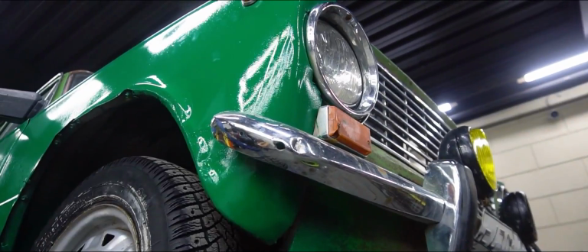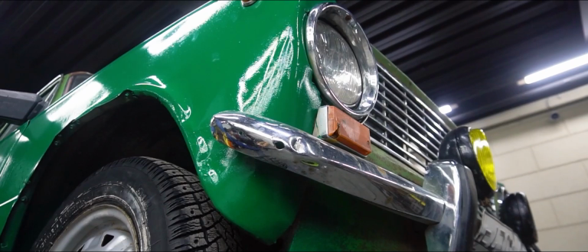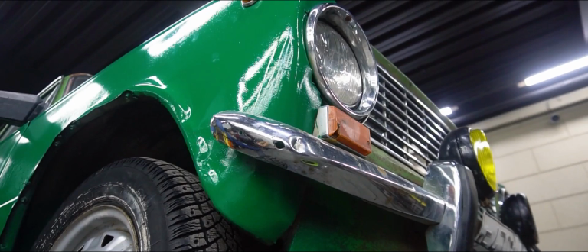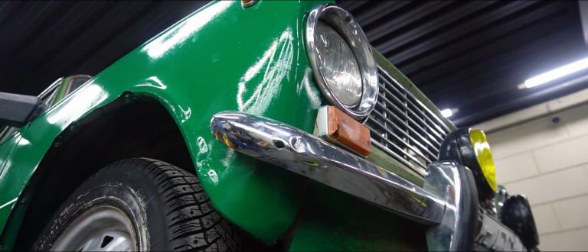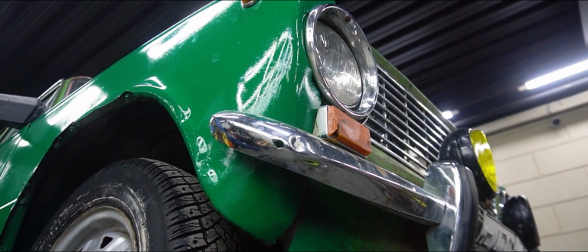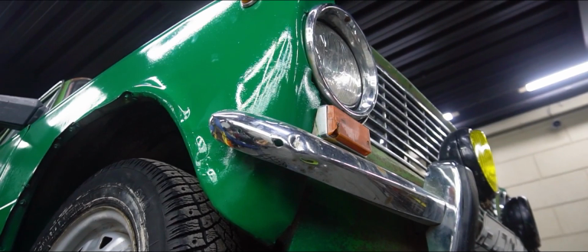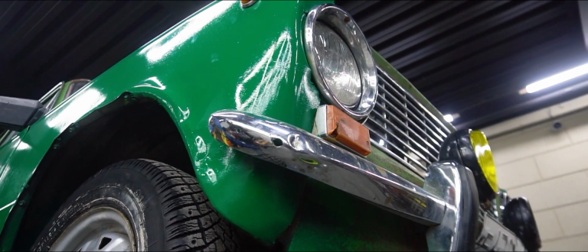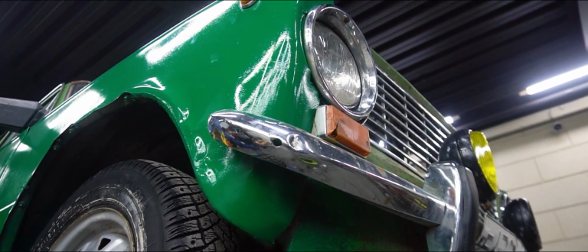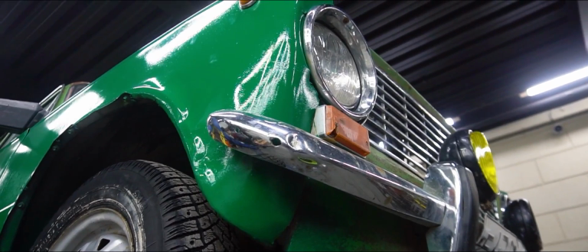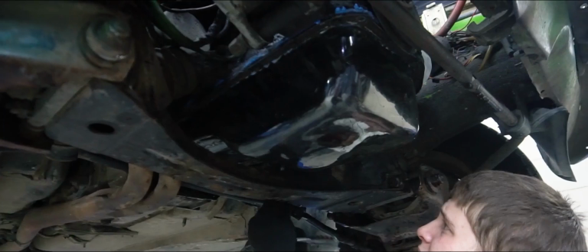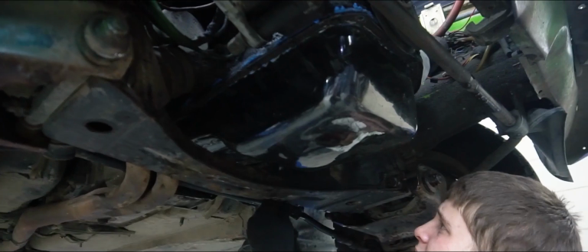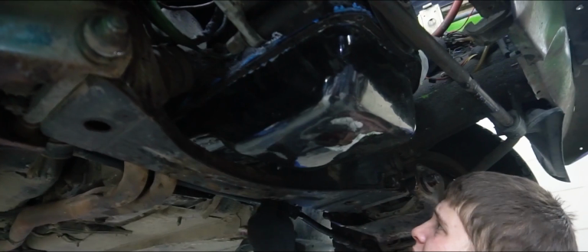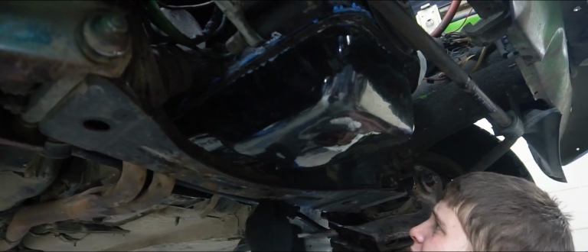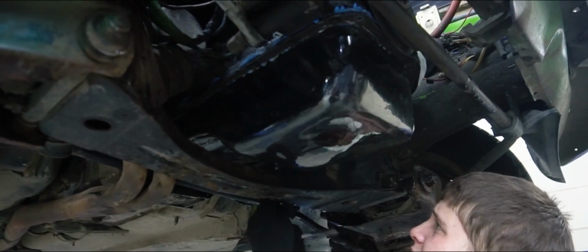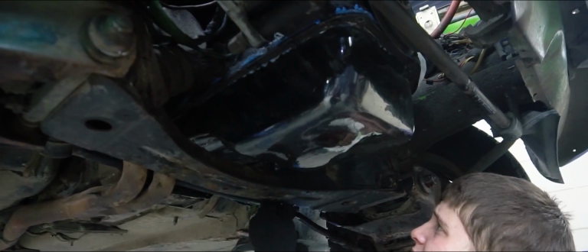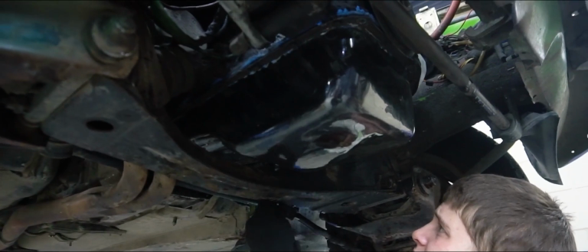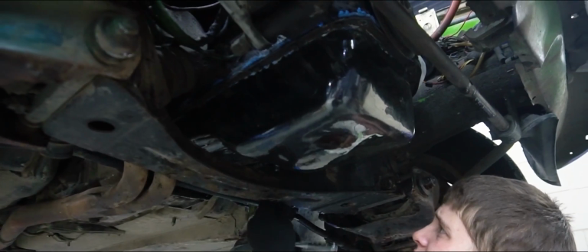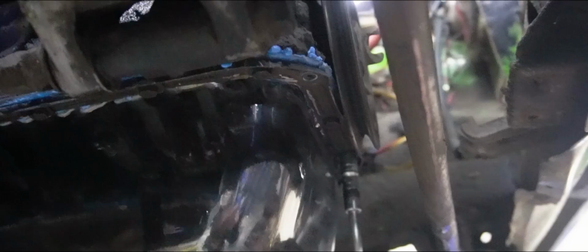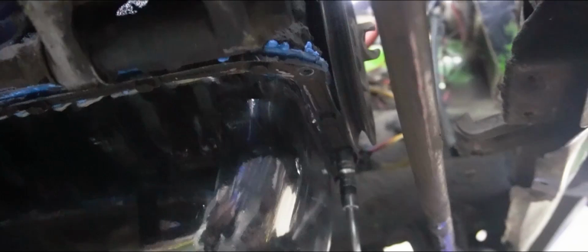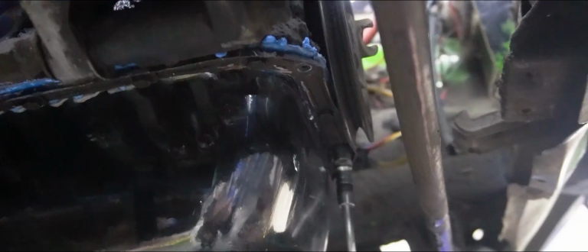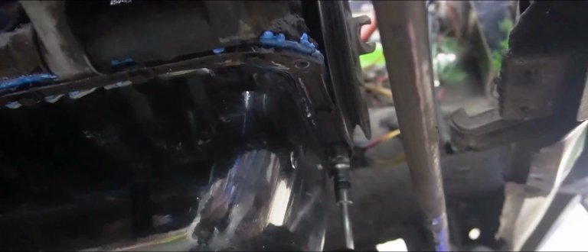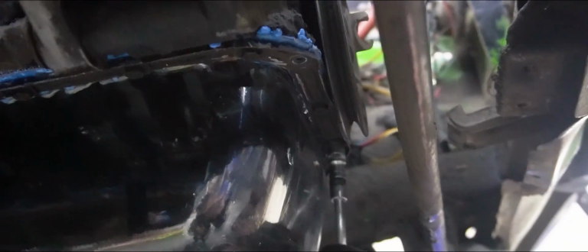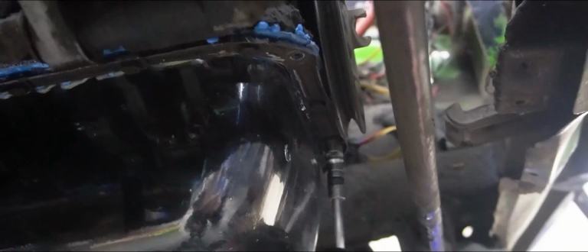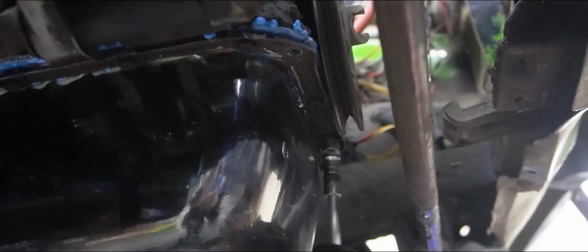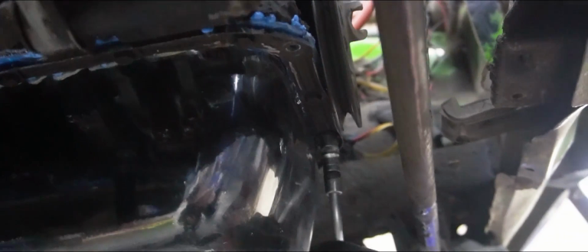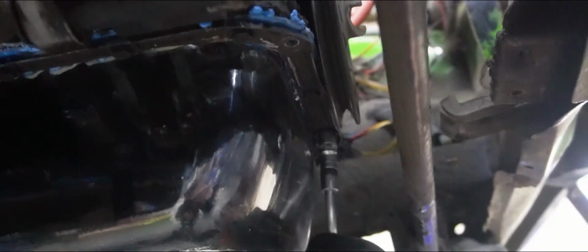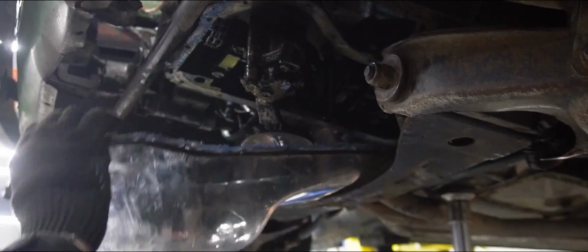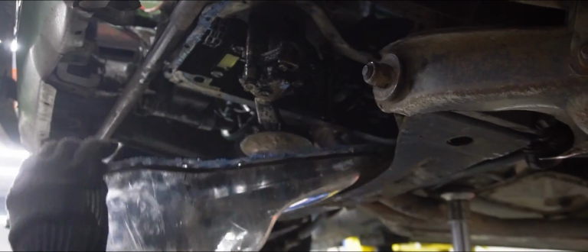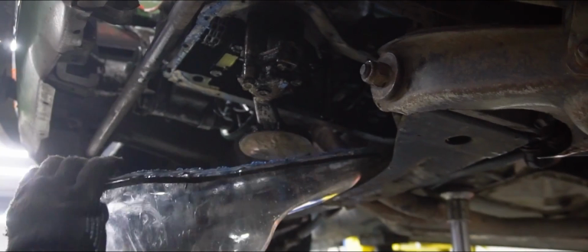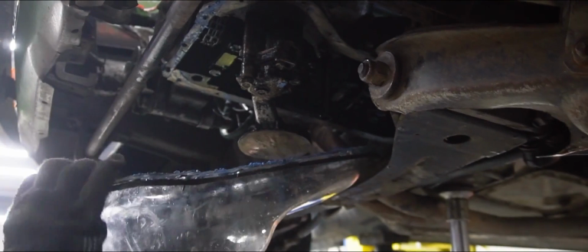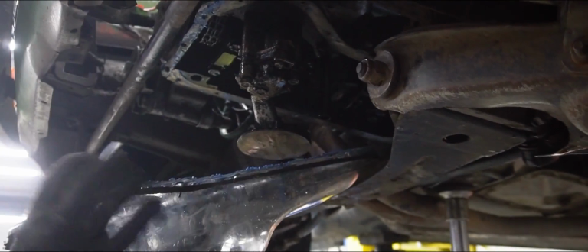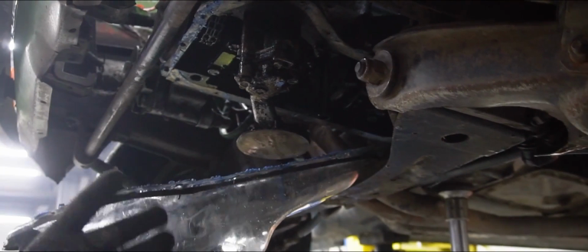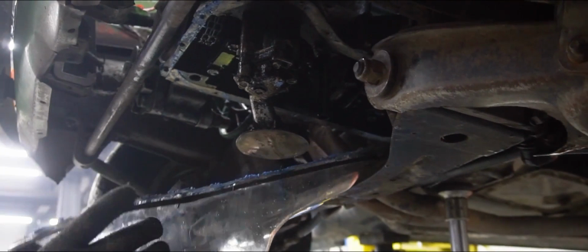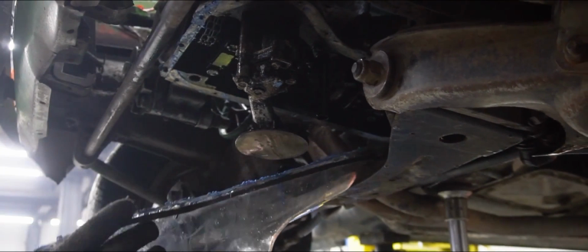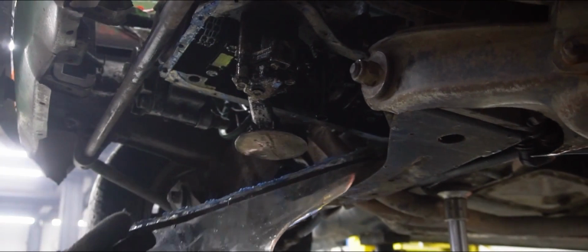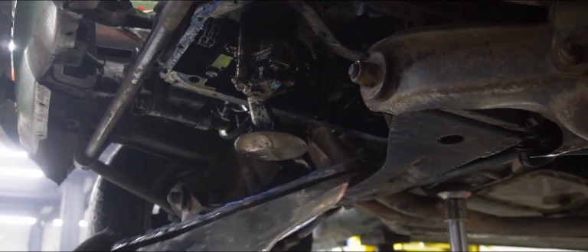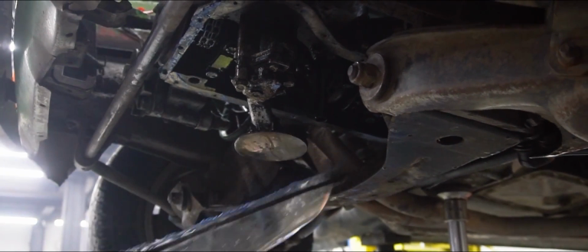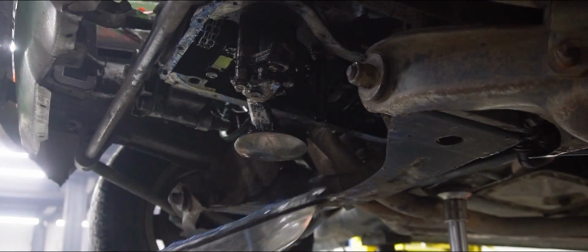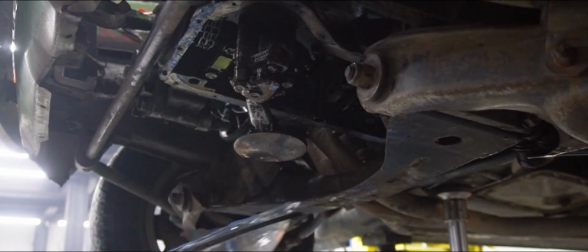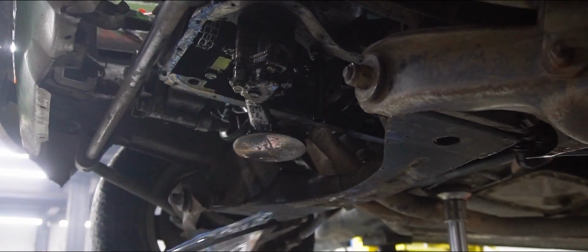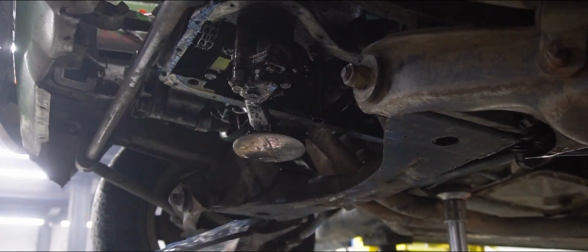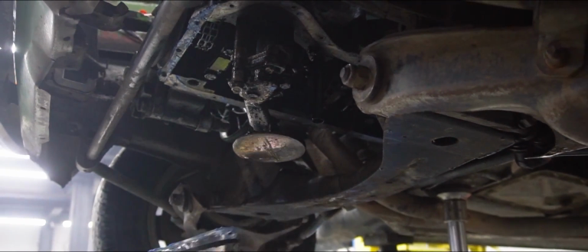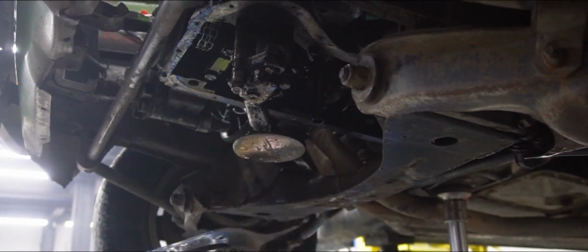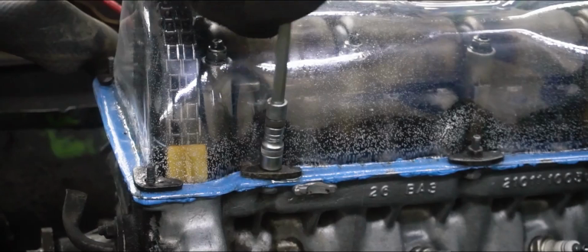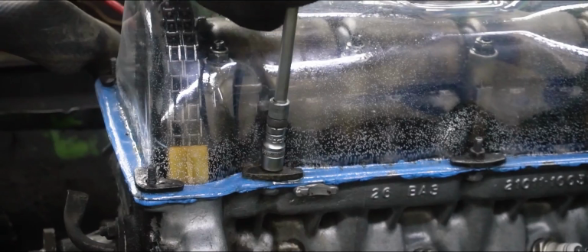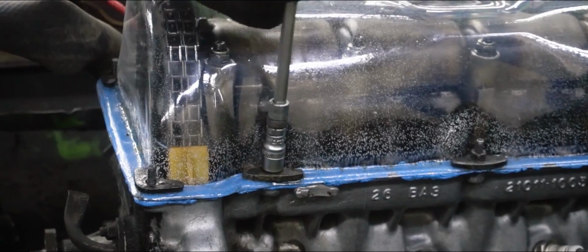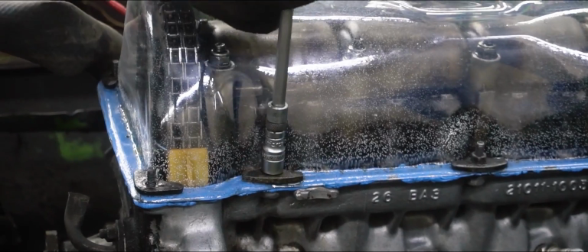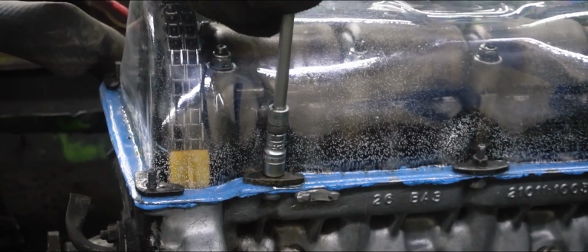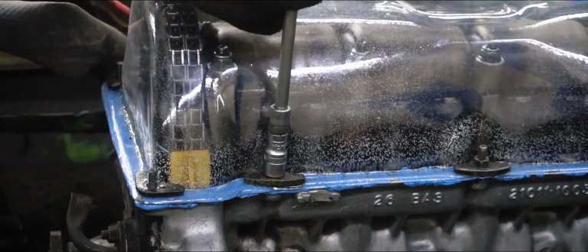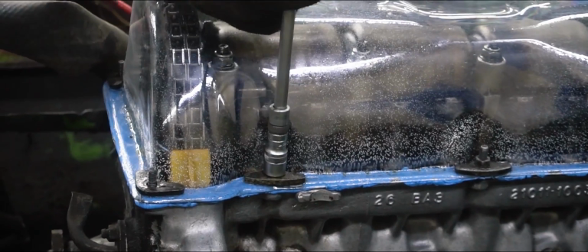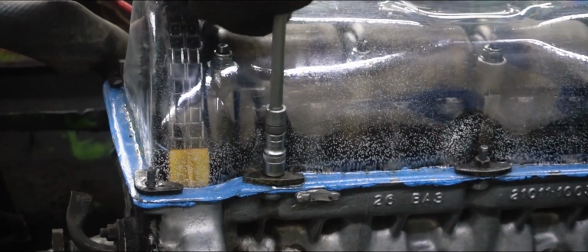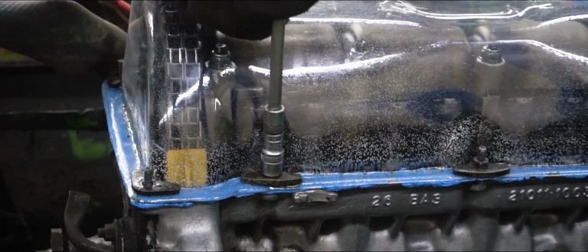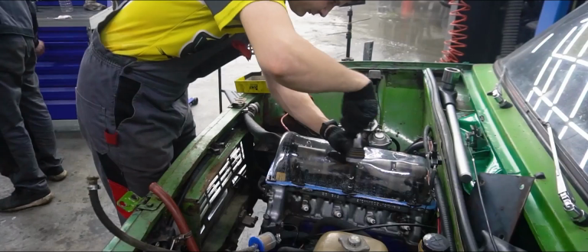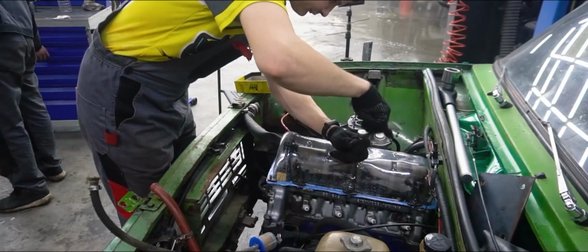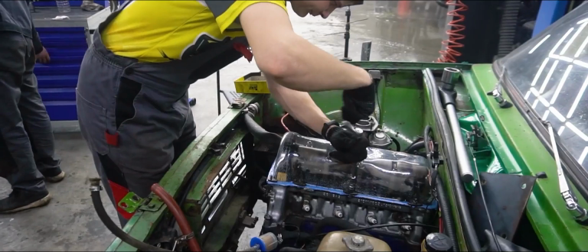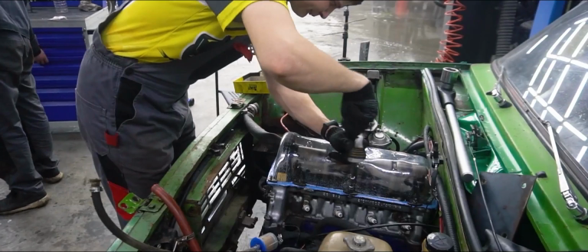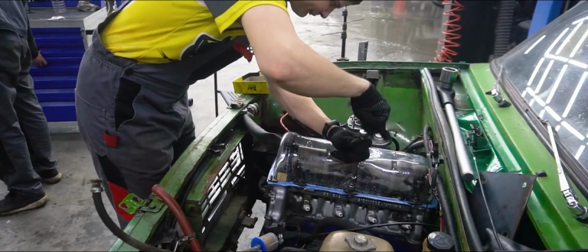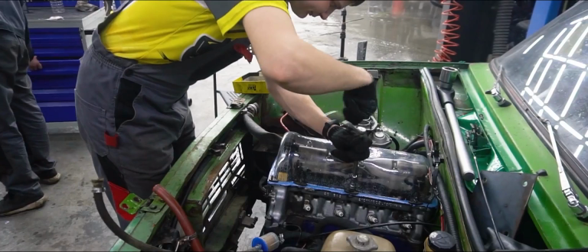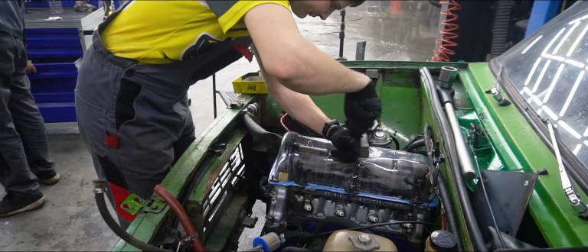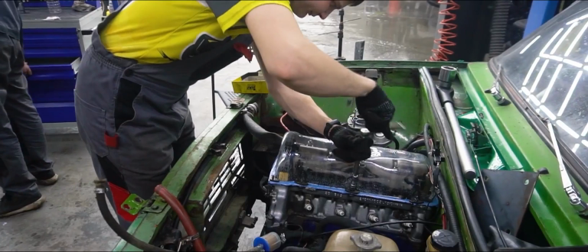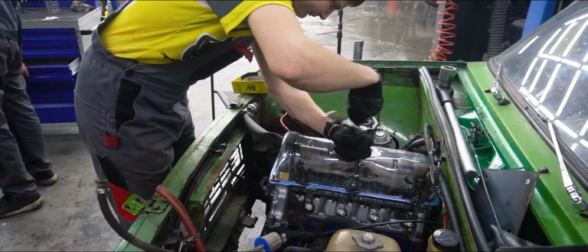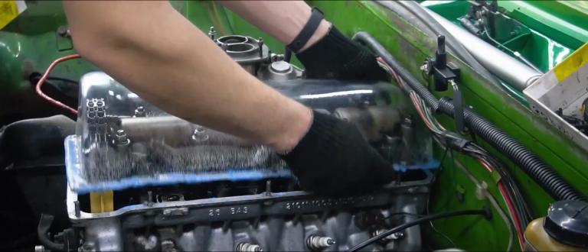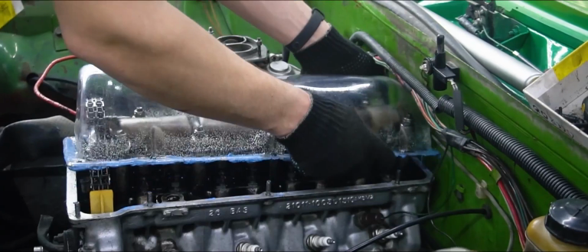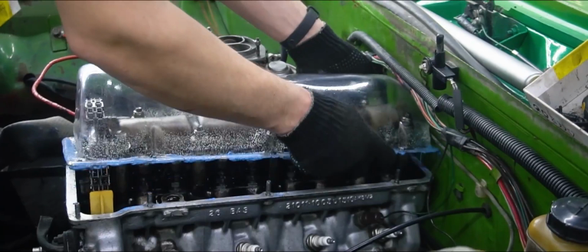Welds vs. Bolts — Testing their durability on conrods.